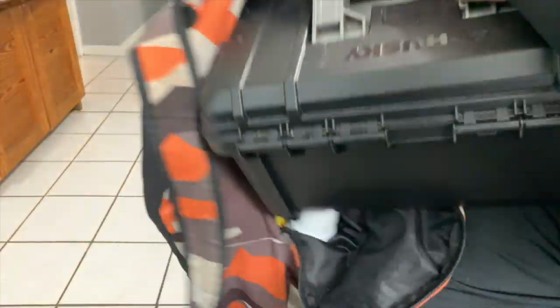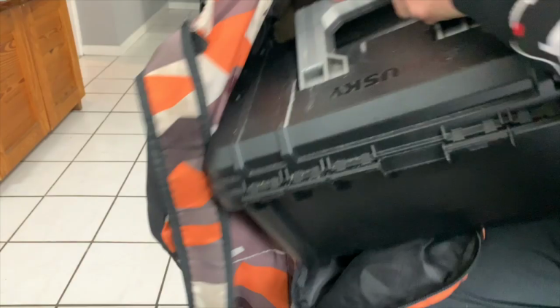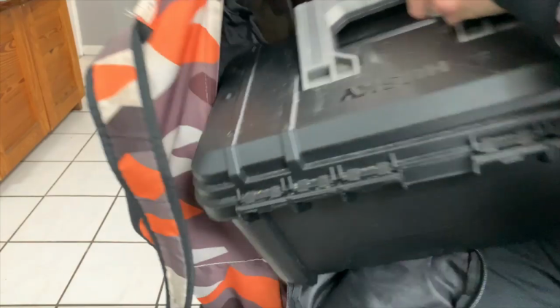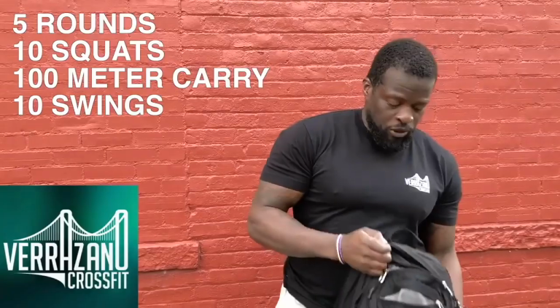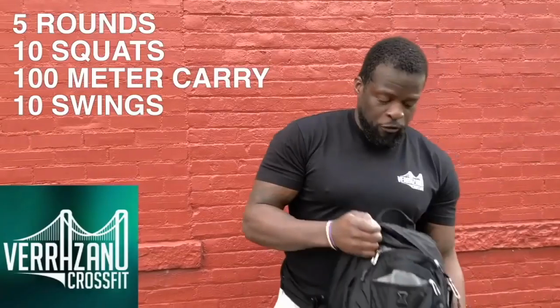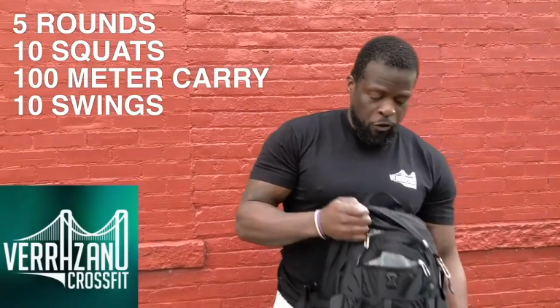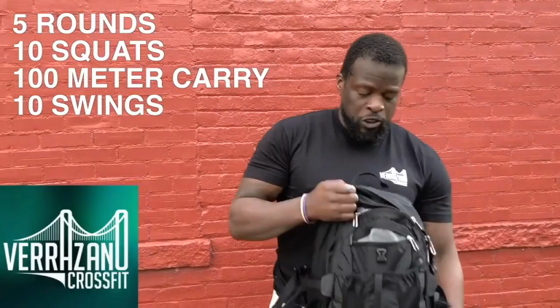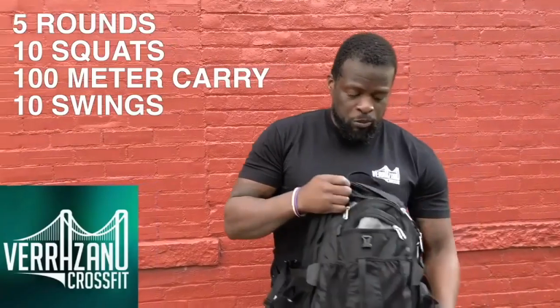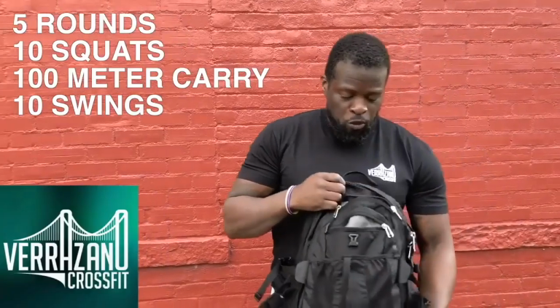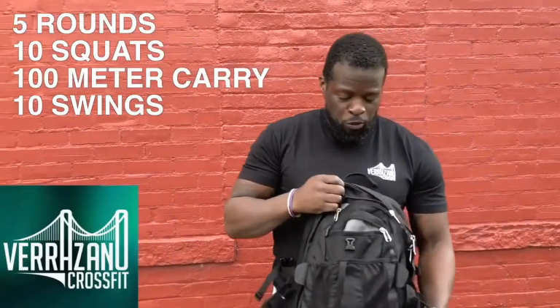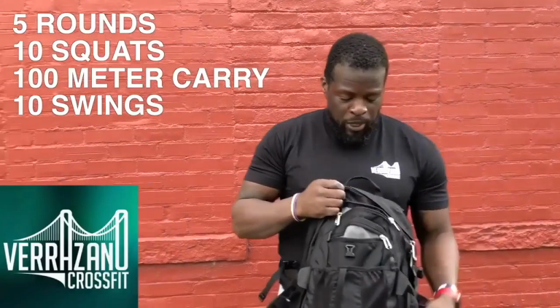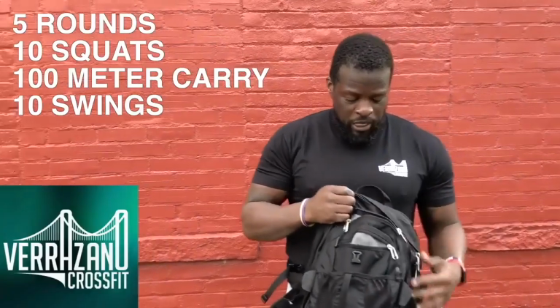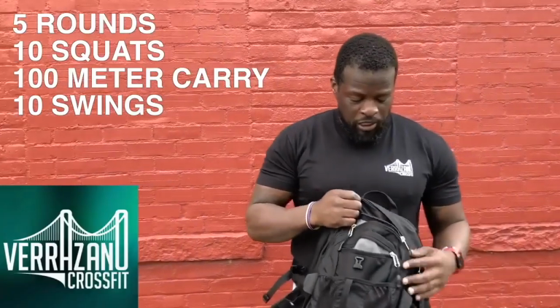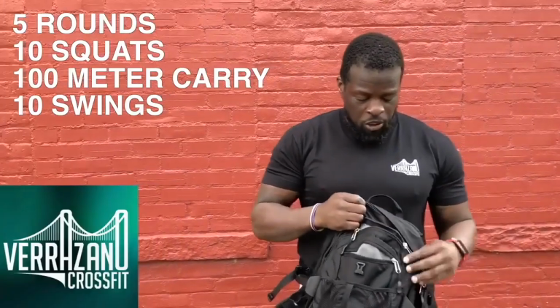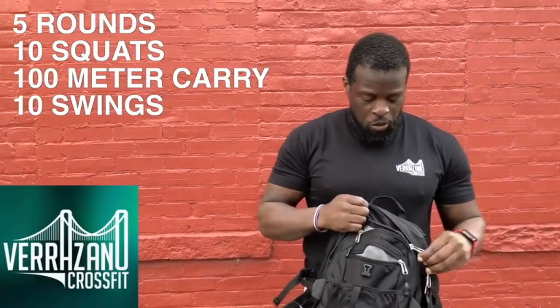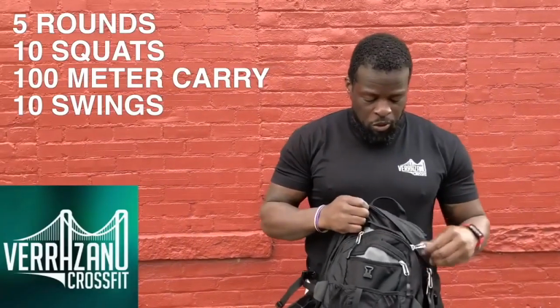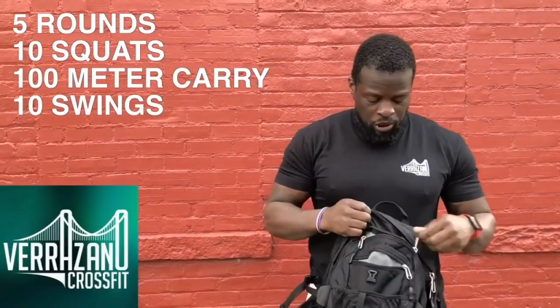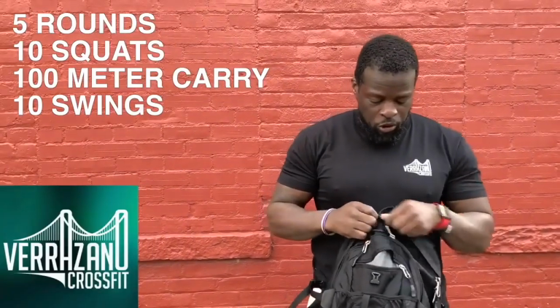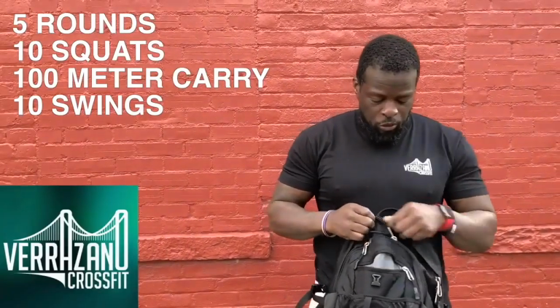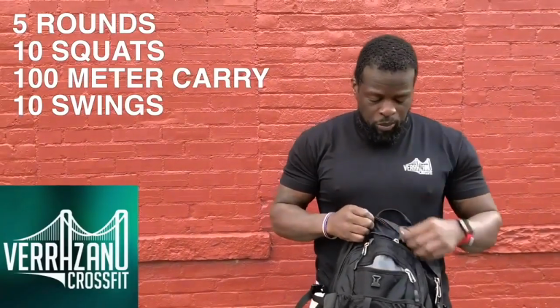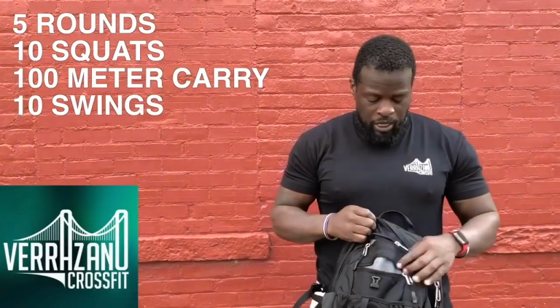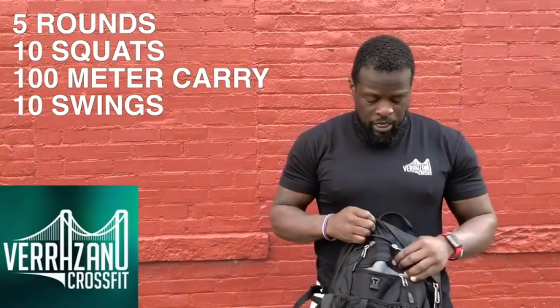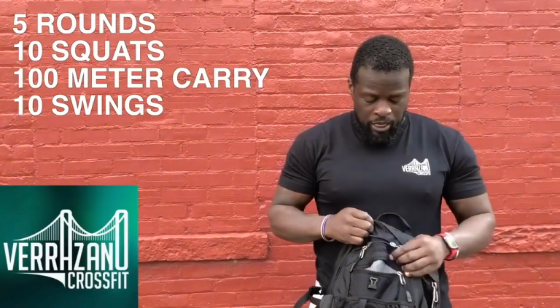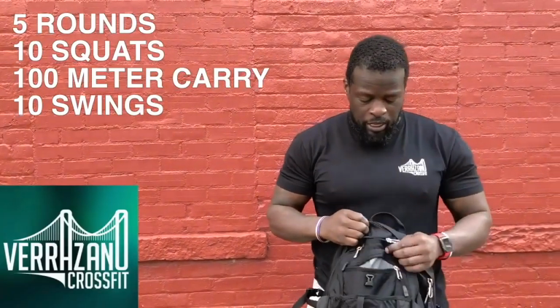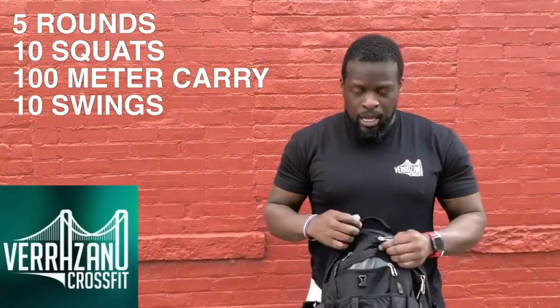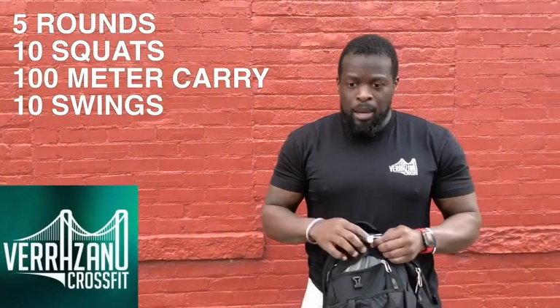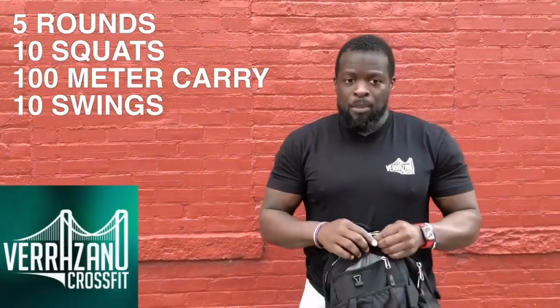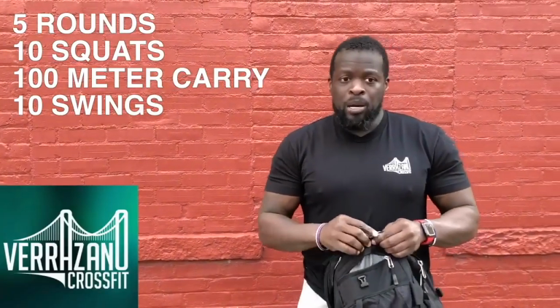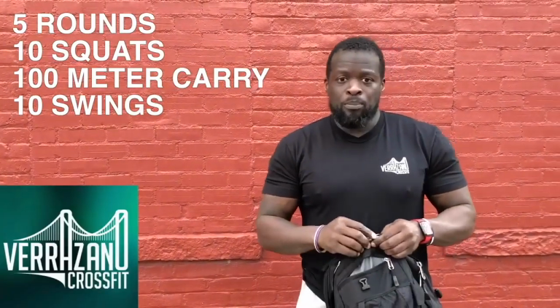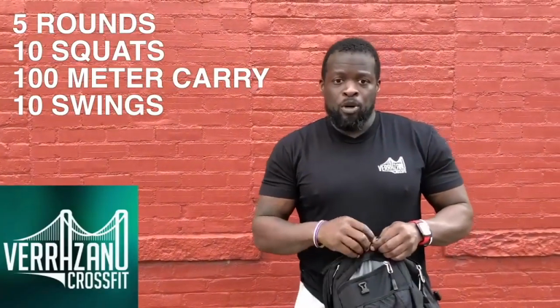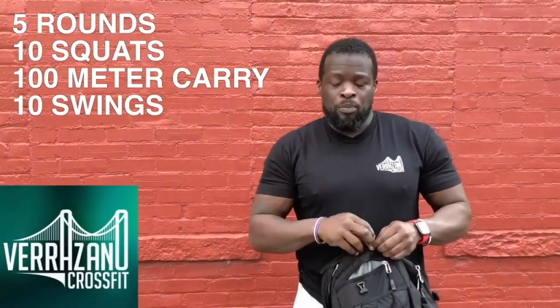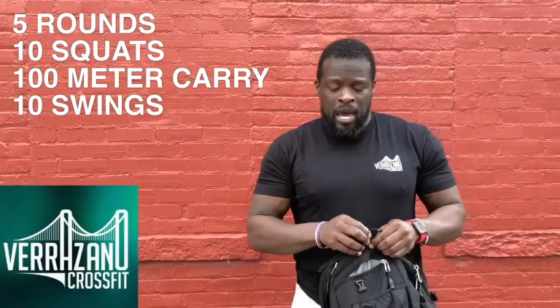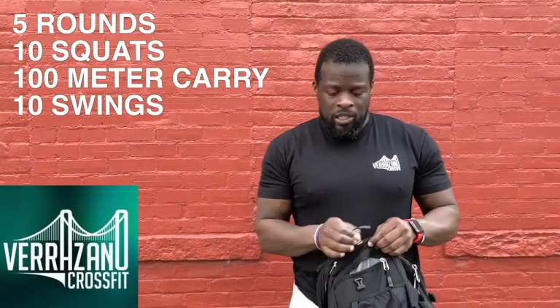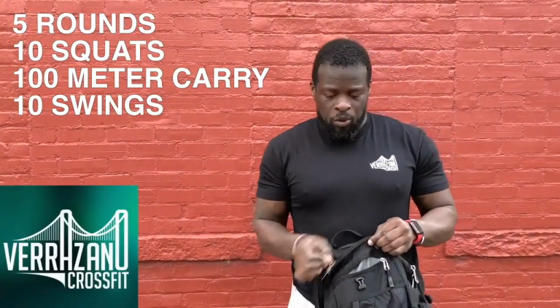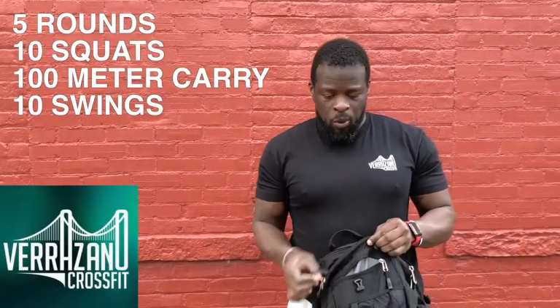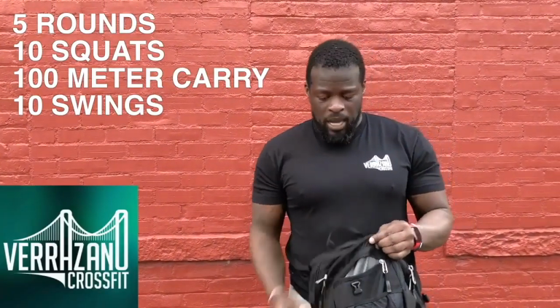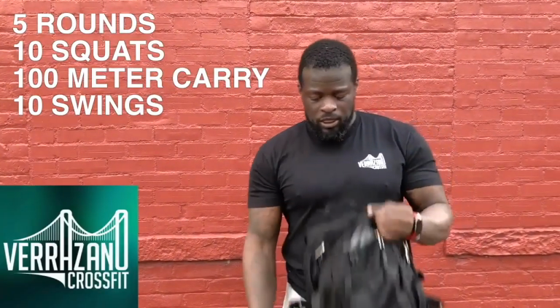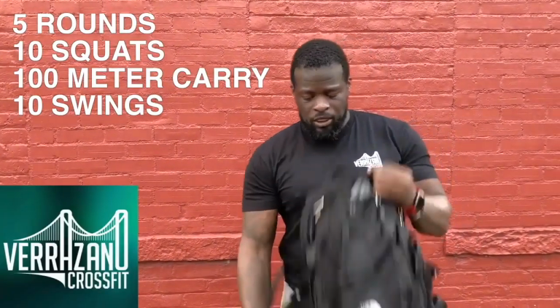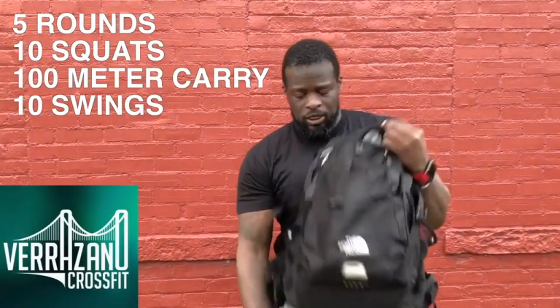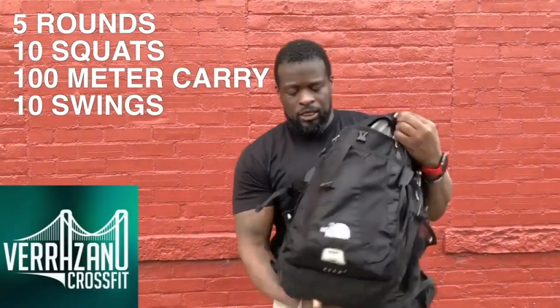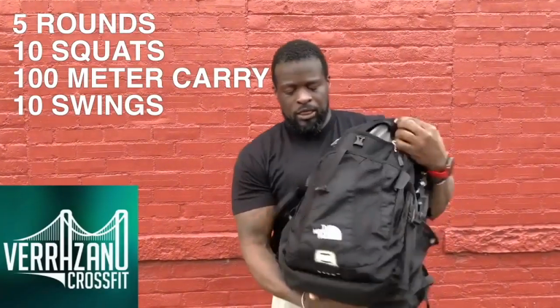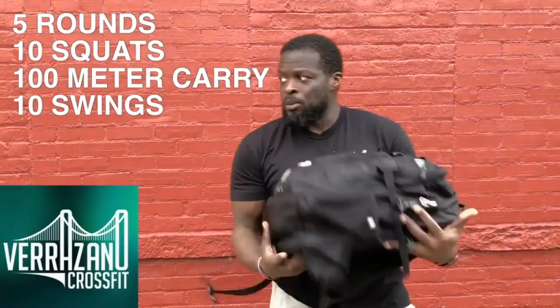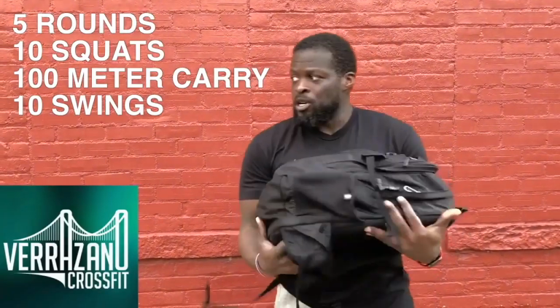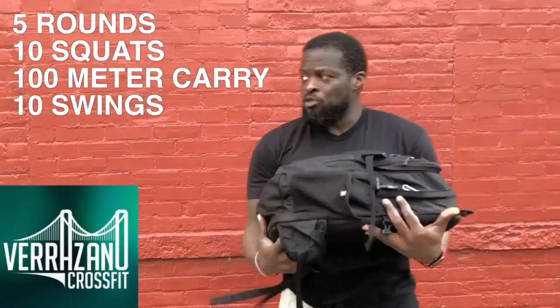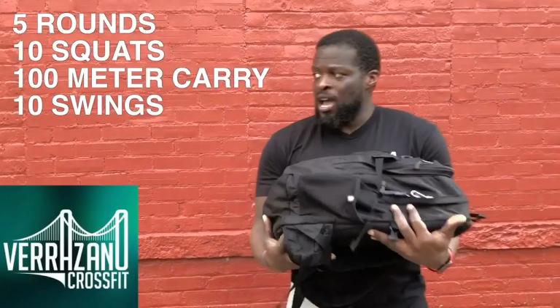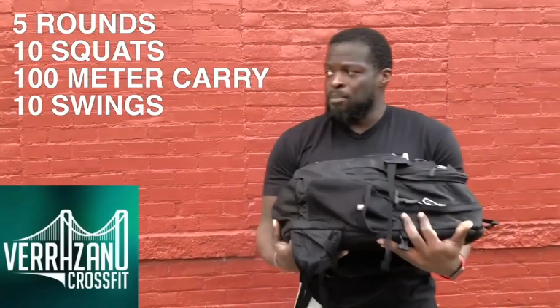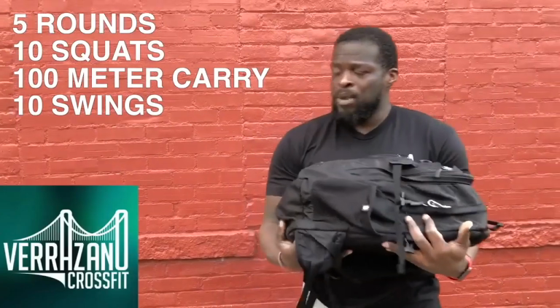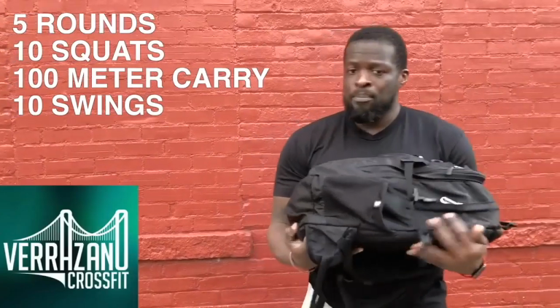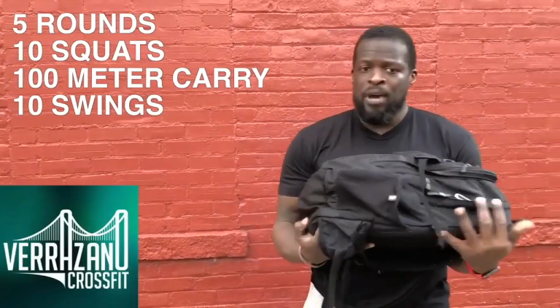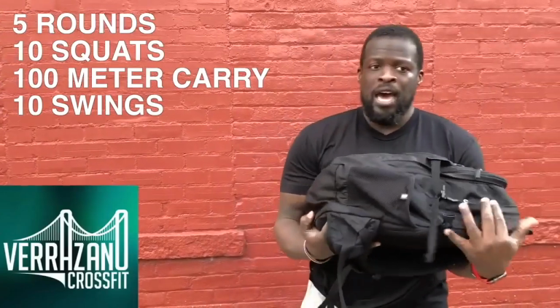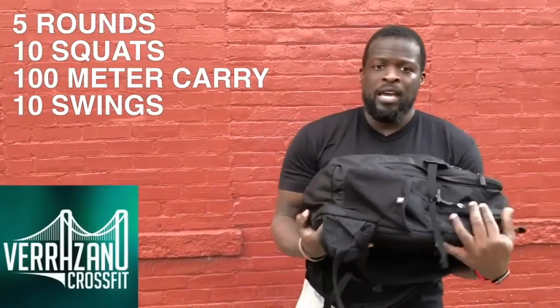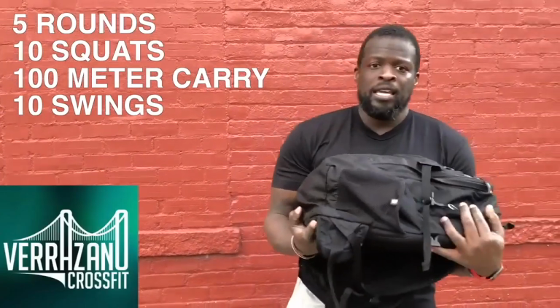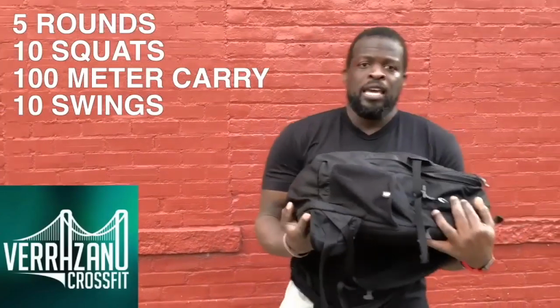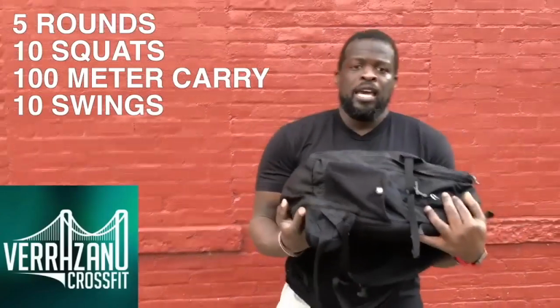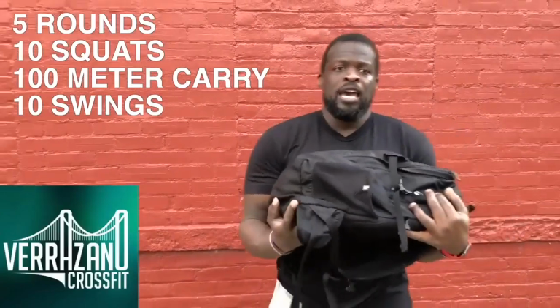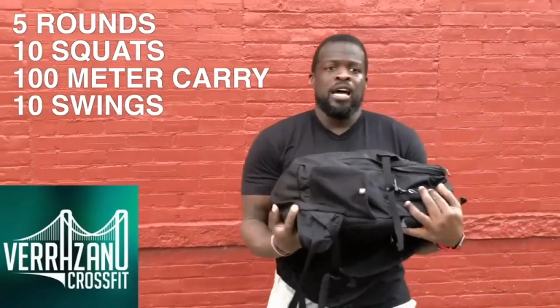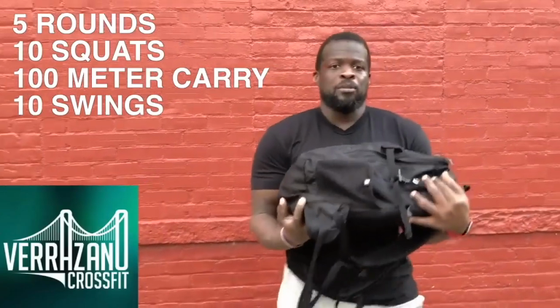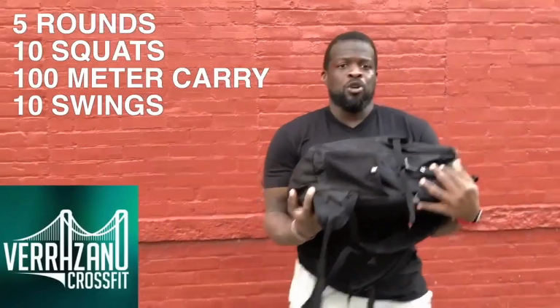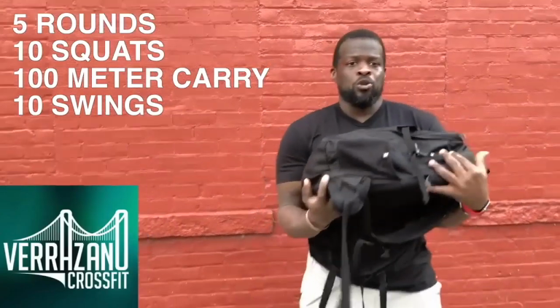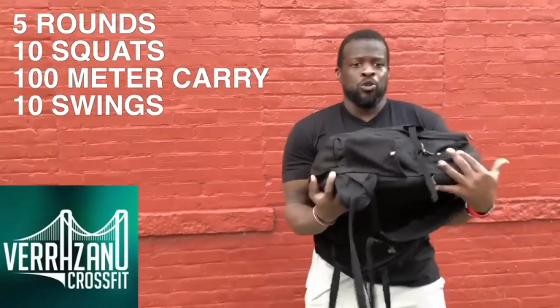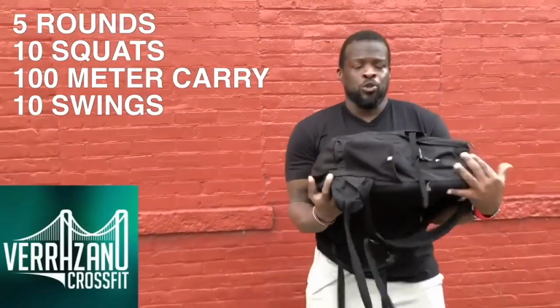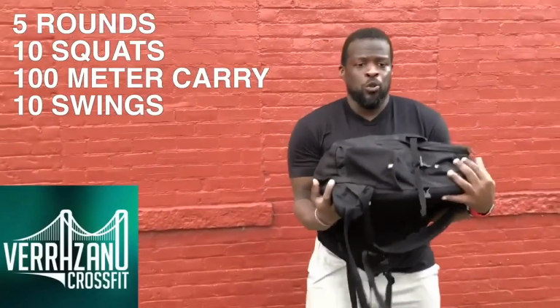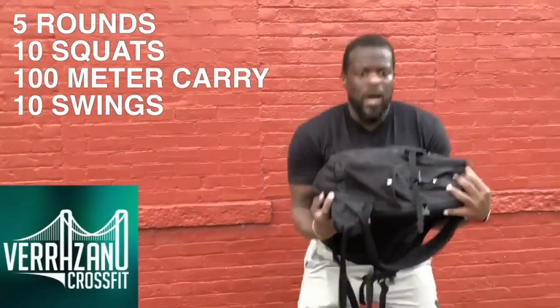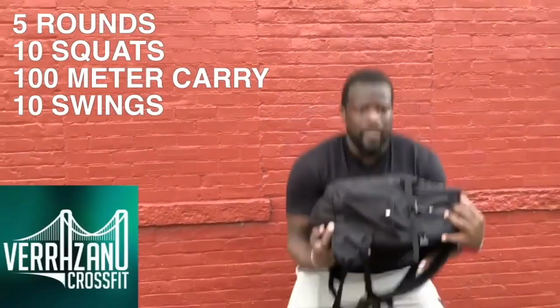The first movement is going to be book bag squats. I'm going to grab my bag and squat.